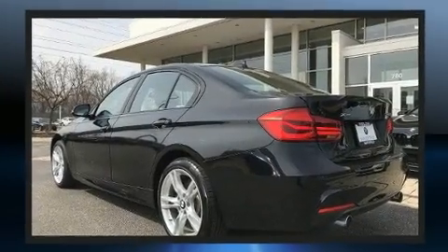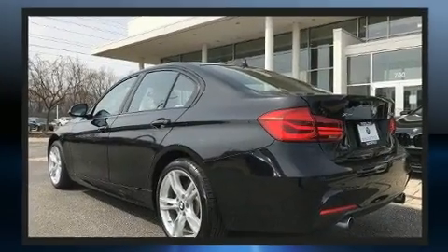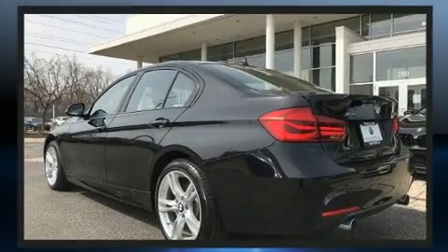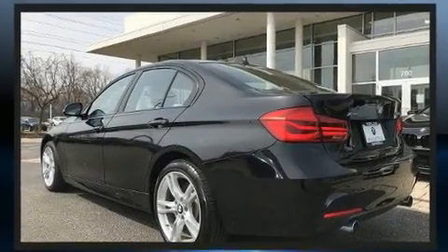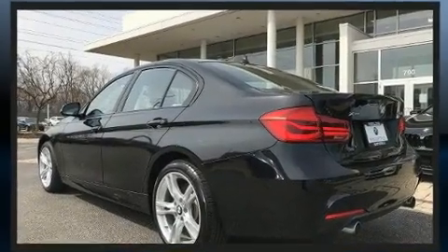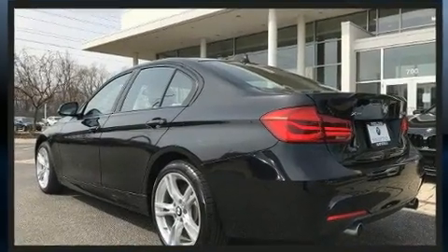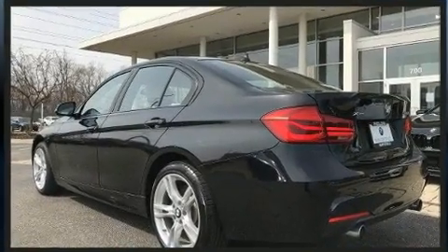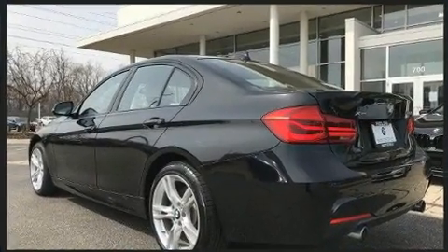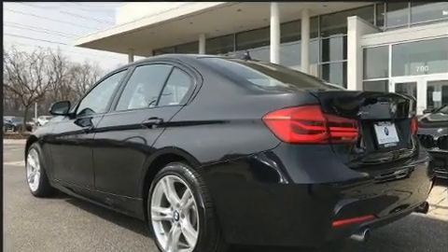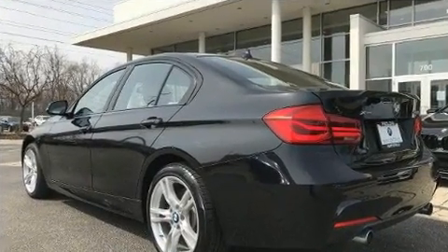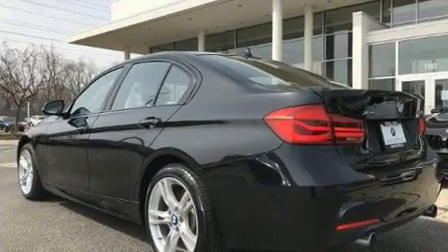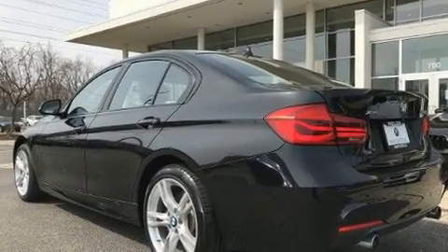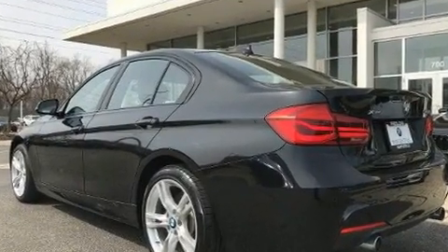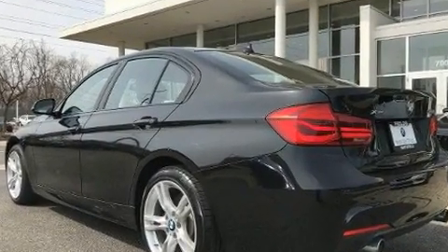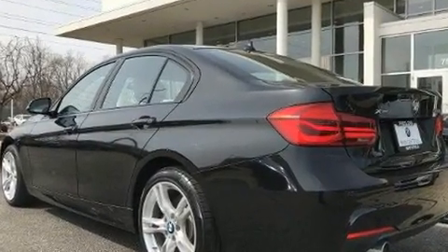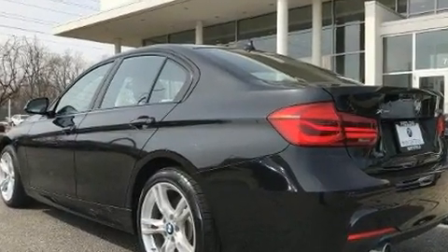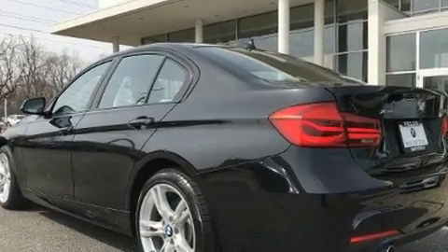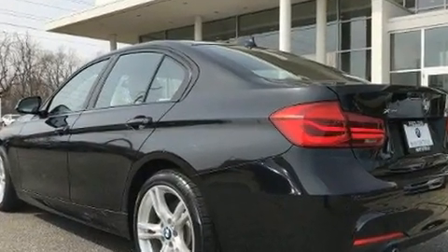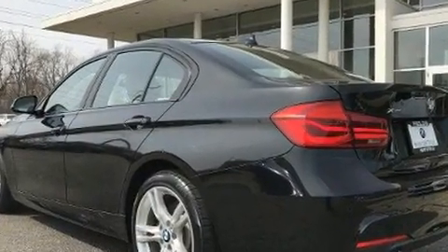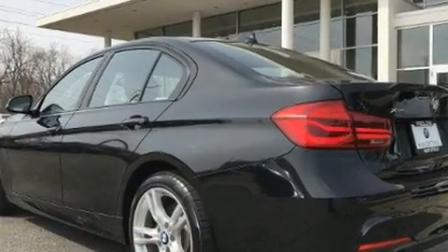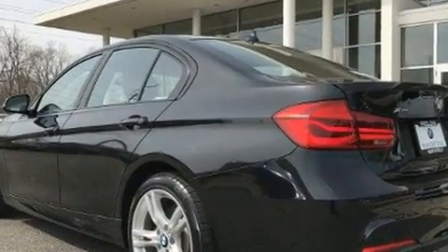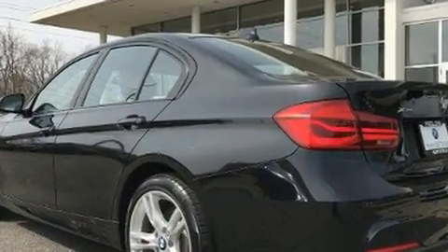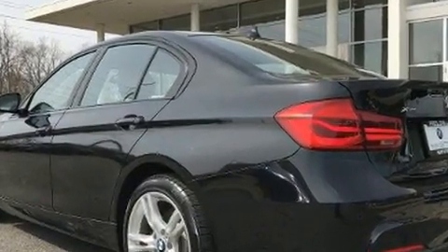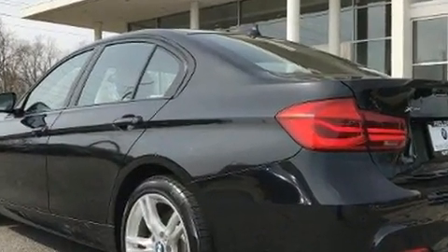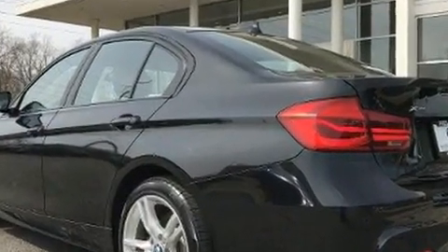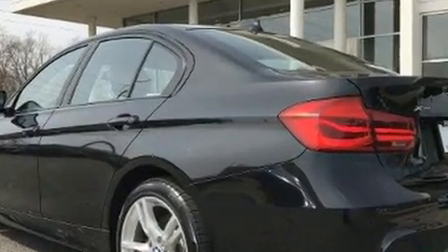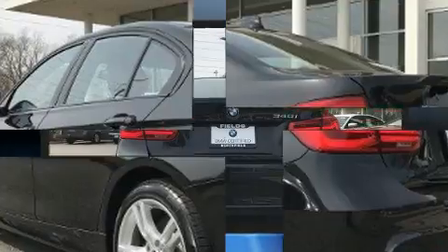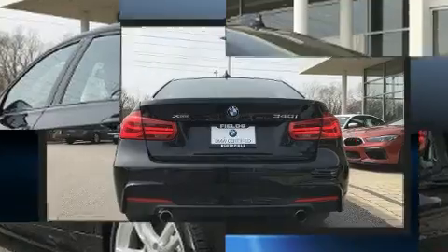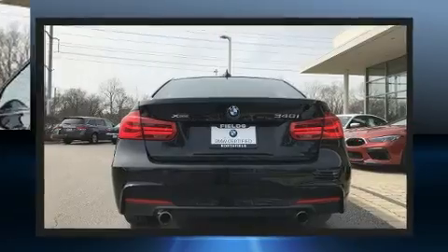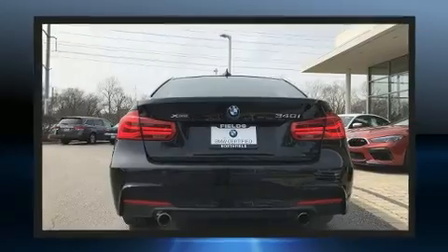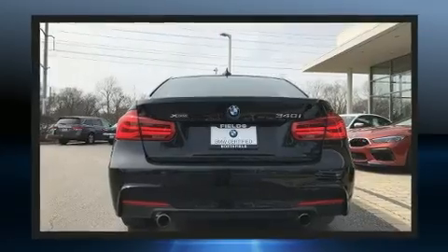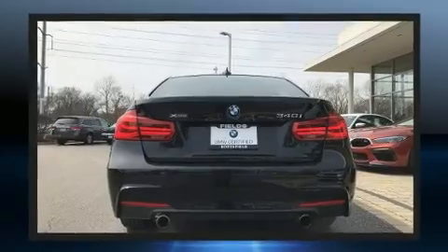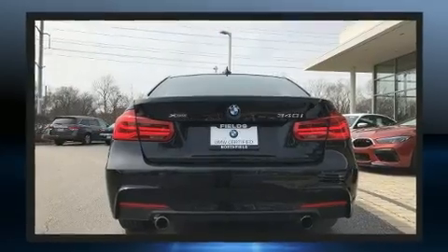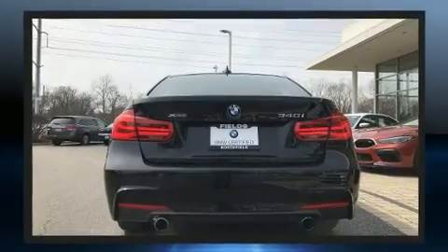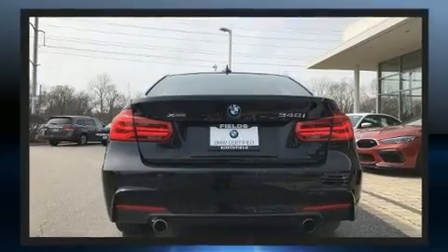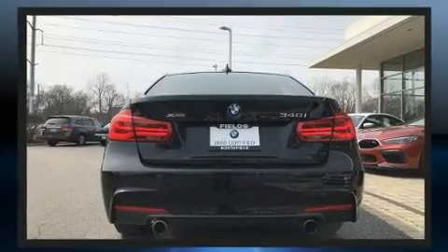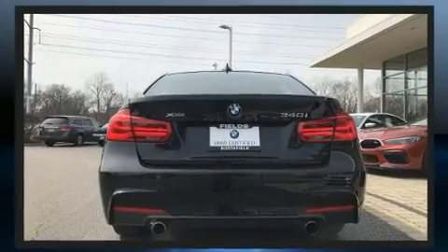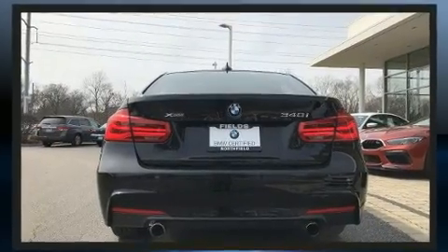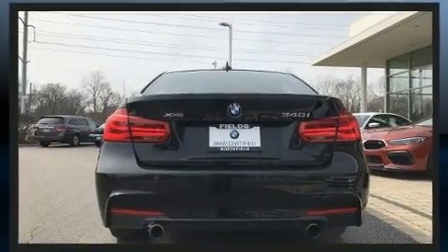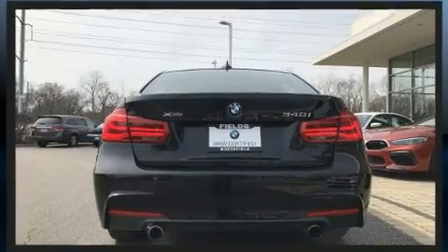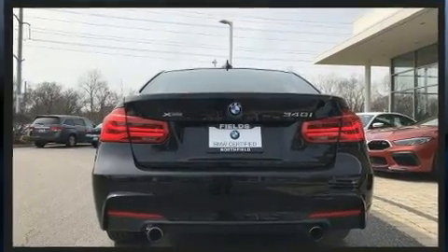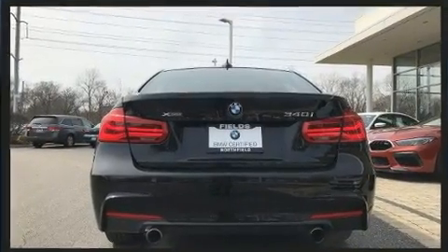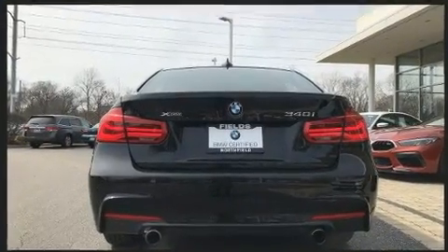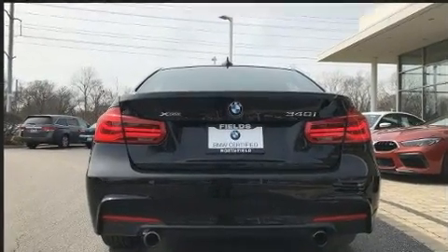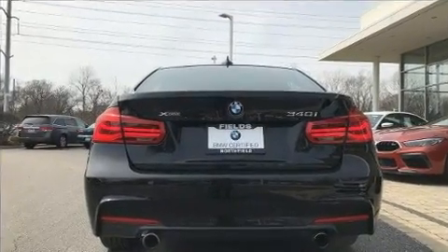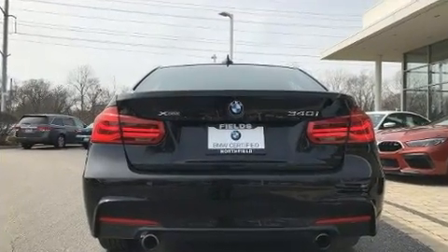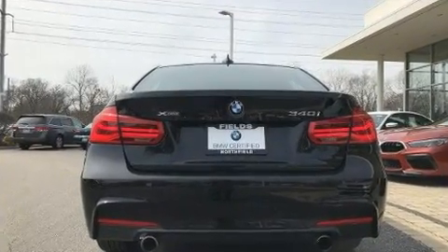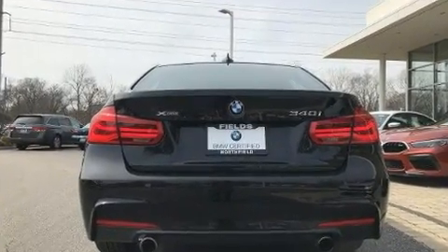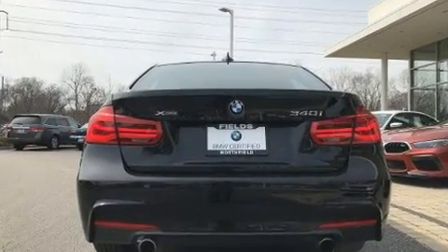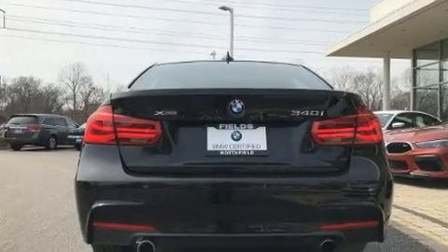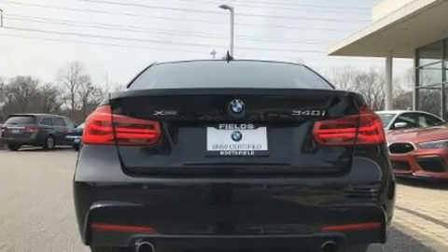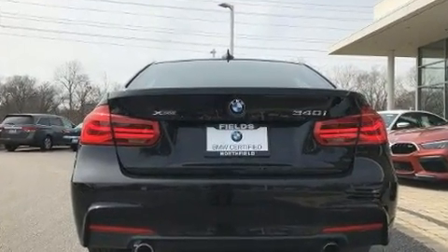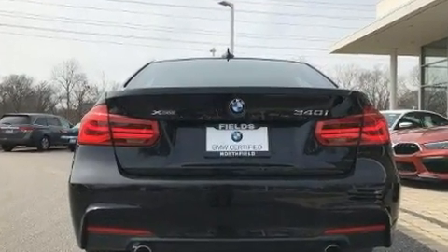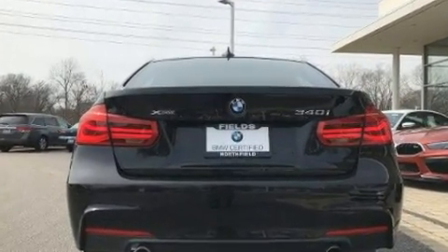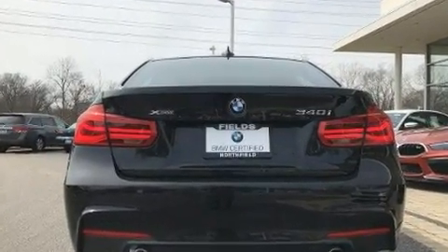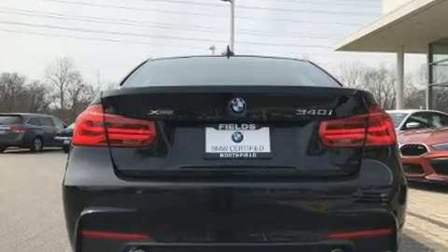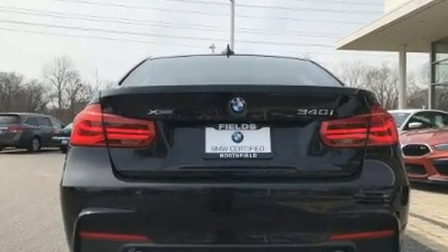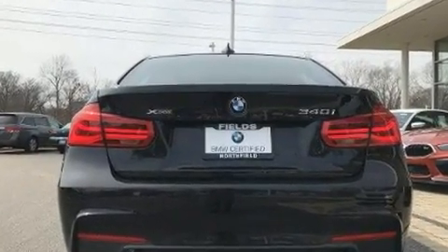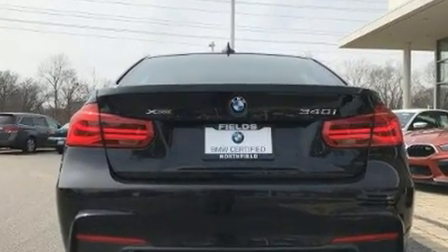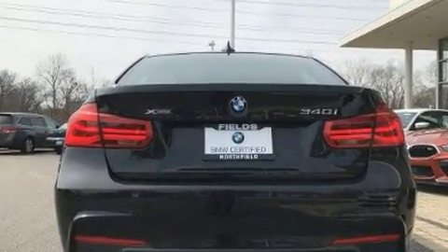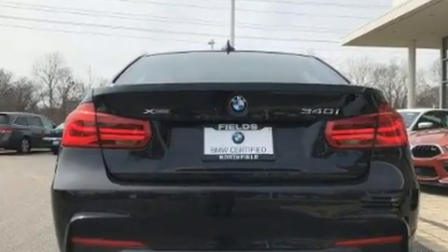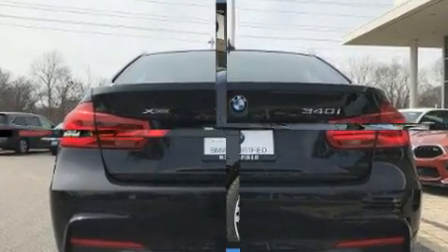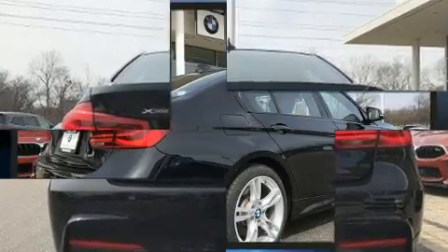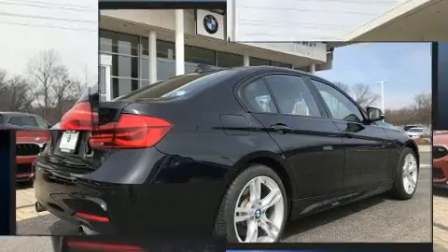BMW prioritized comfort and style by including power front seats, rain sensing wipers, and a split folding rear seat.